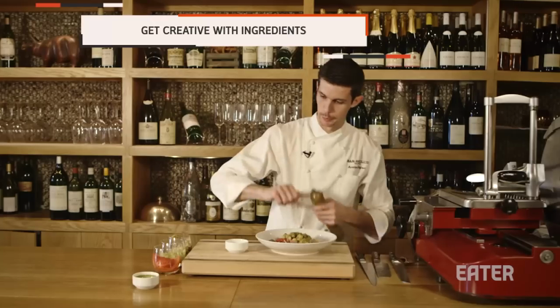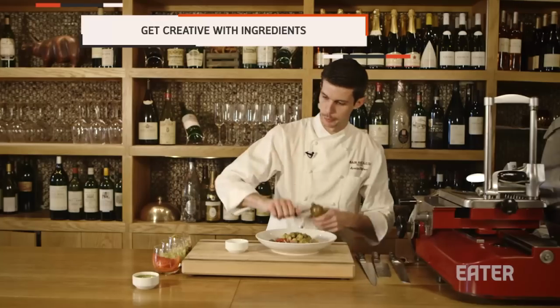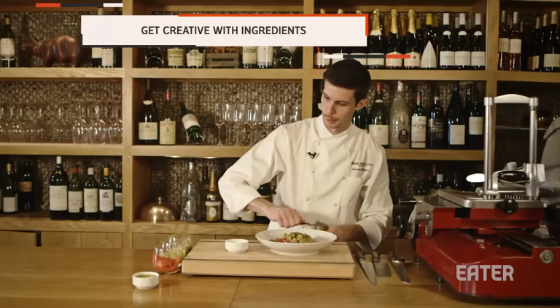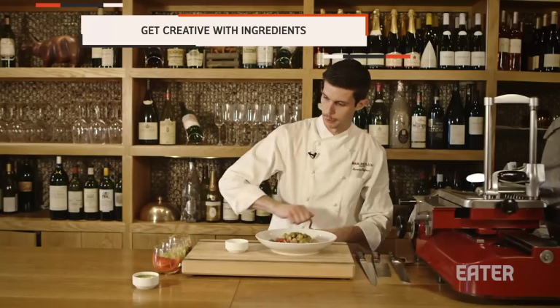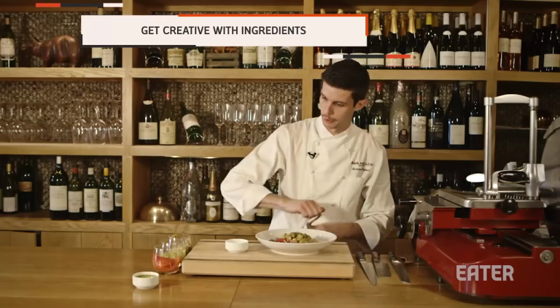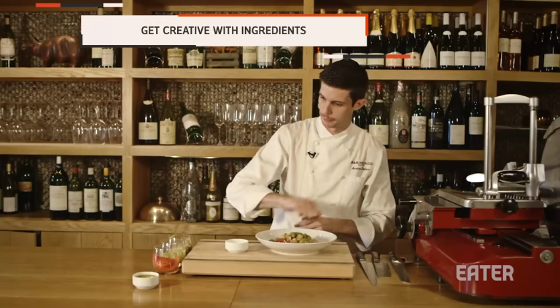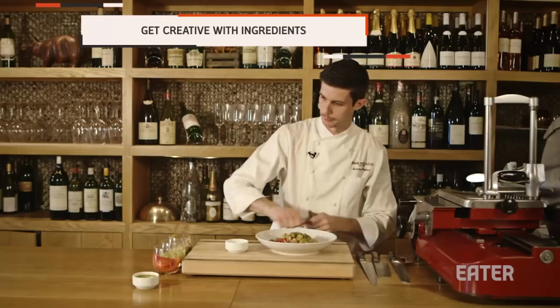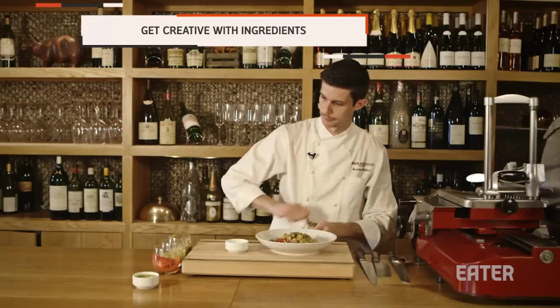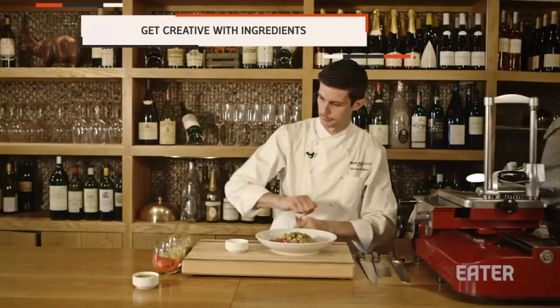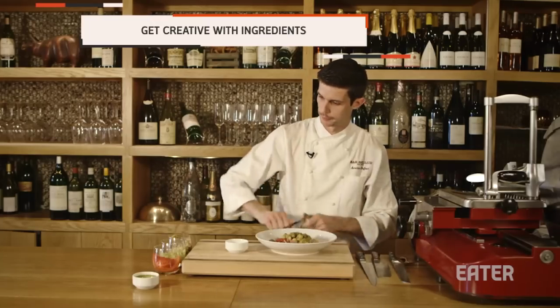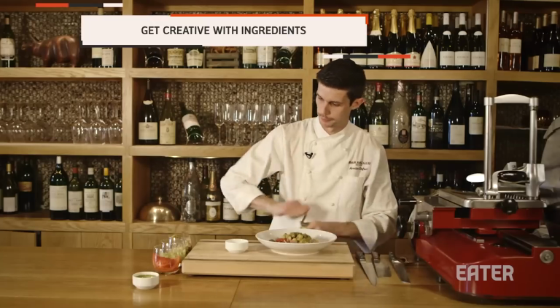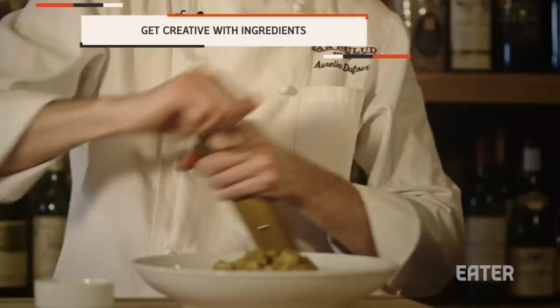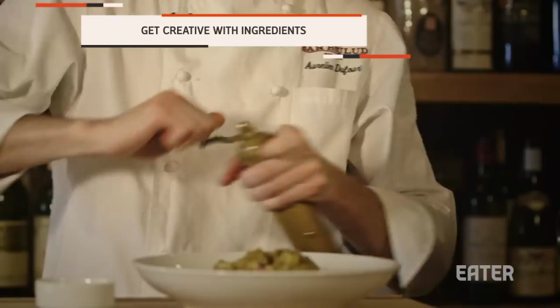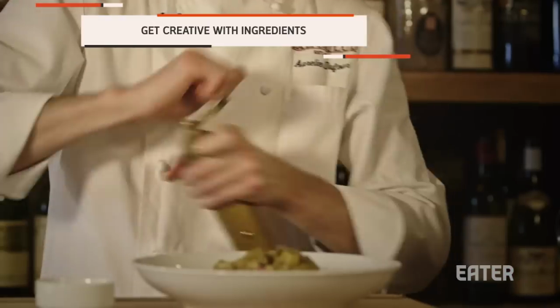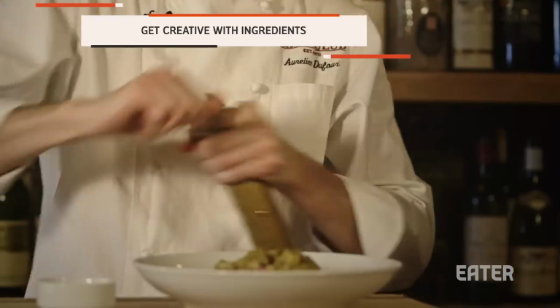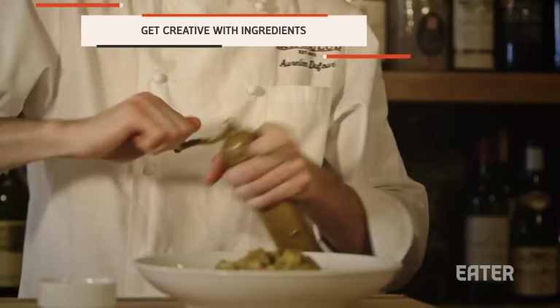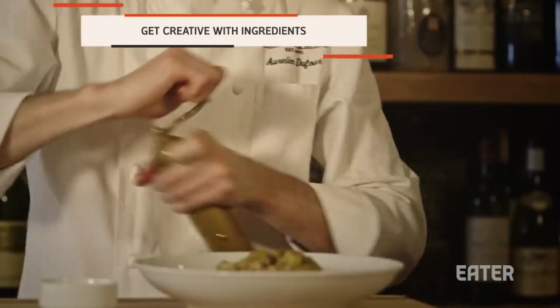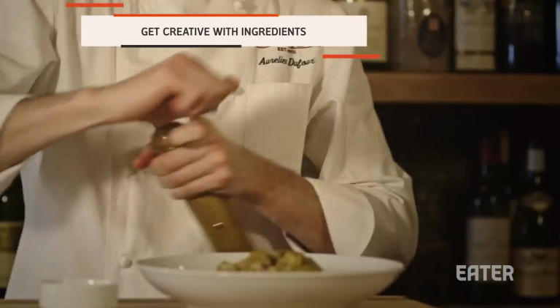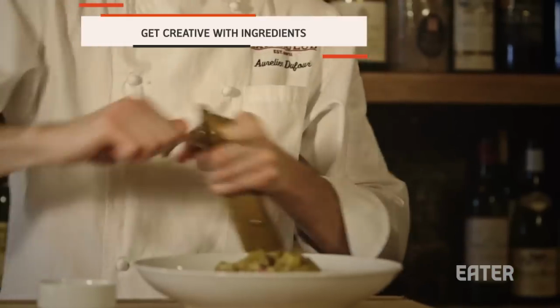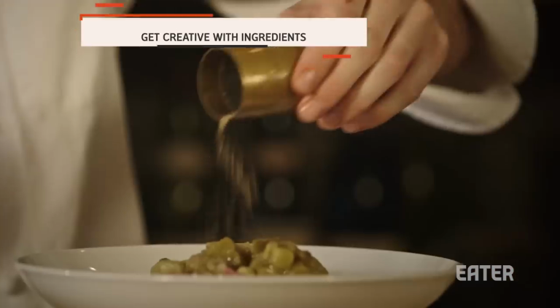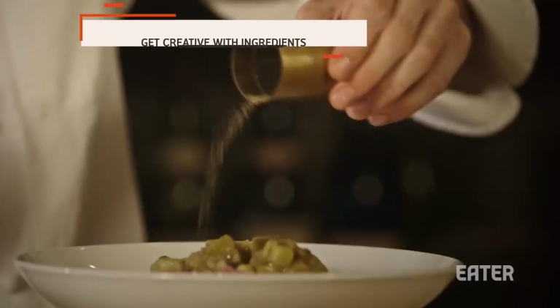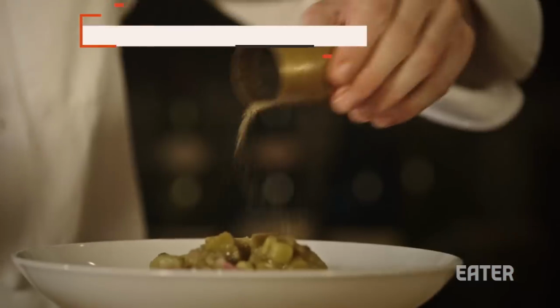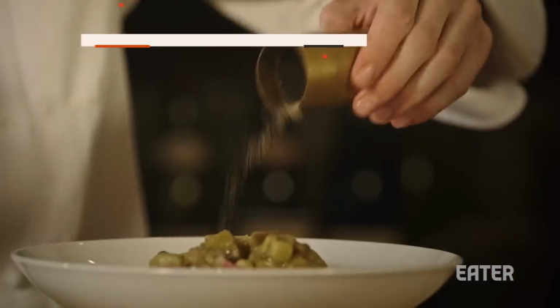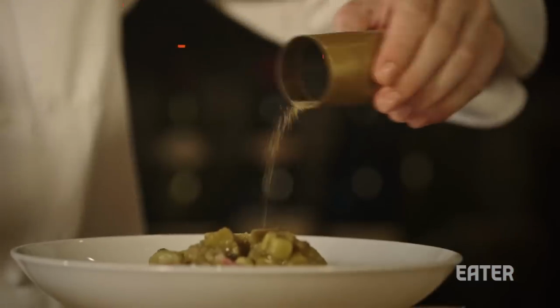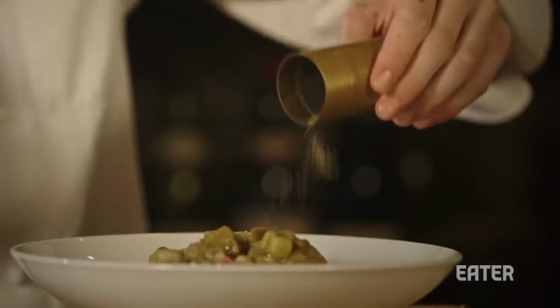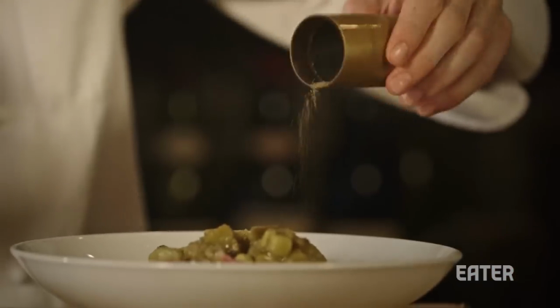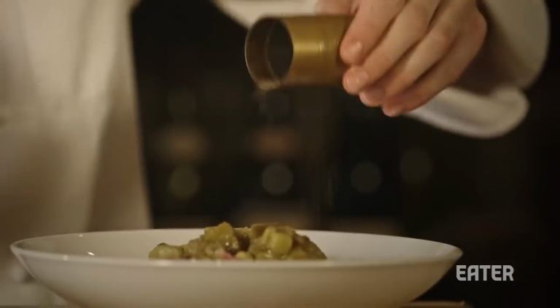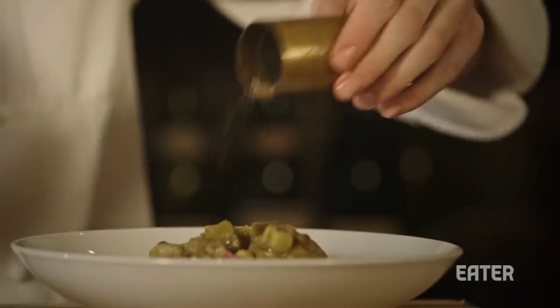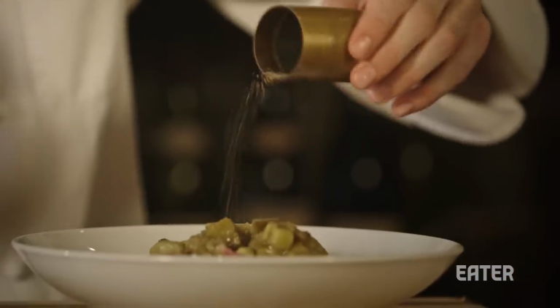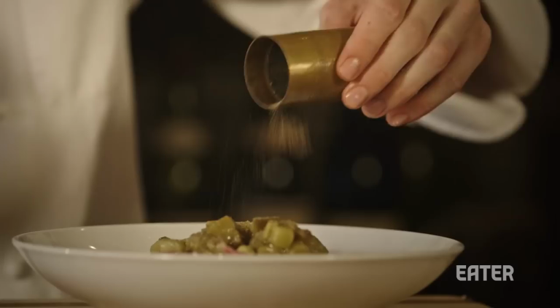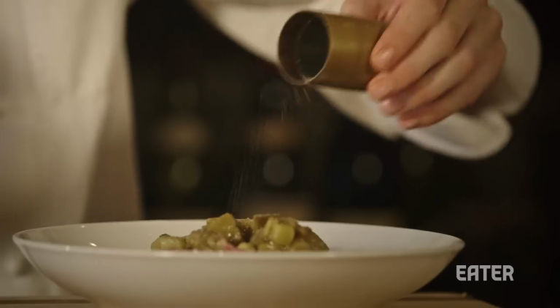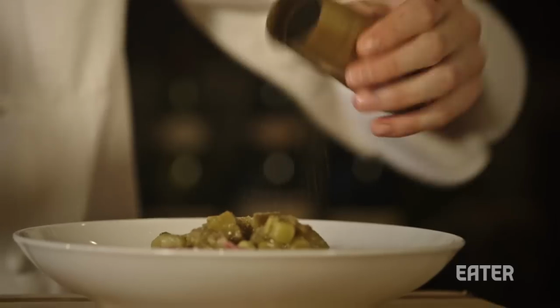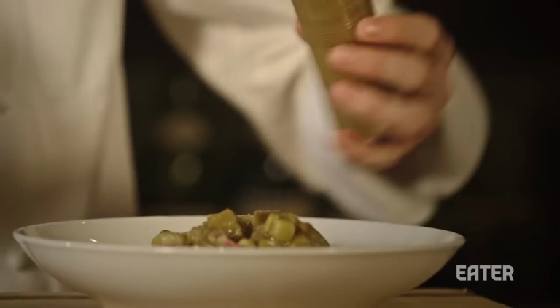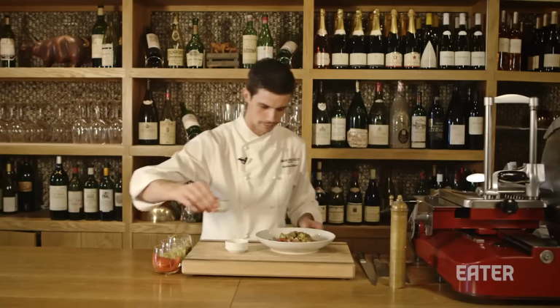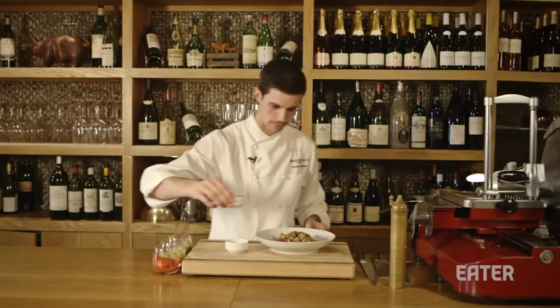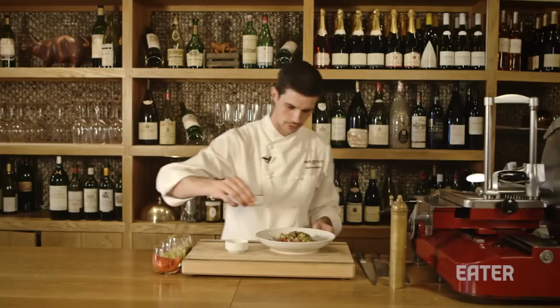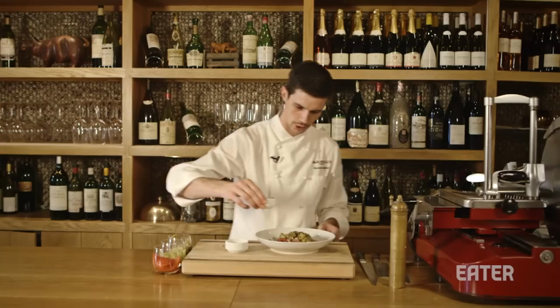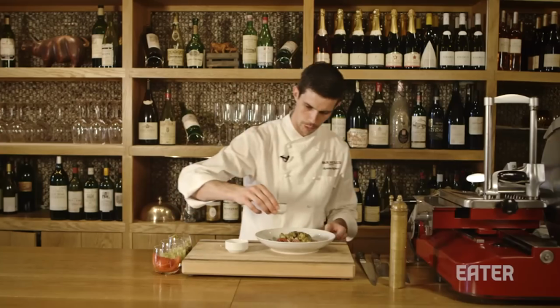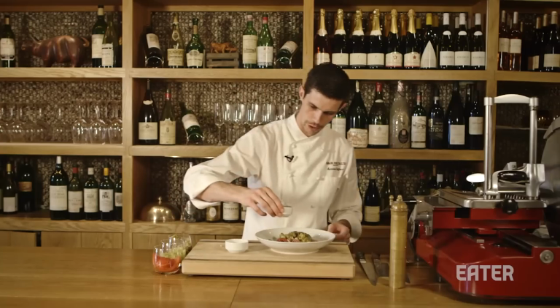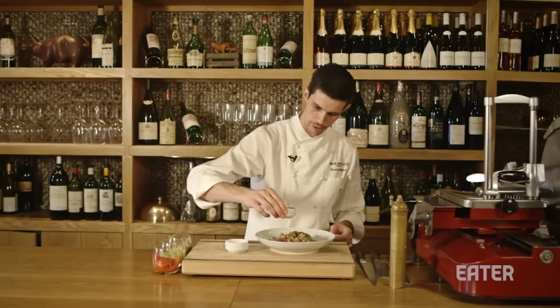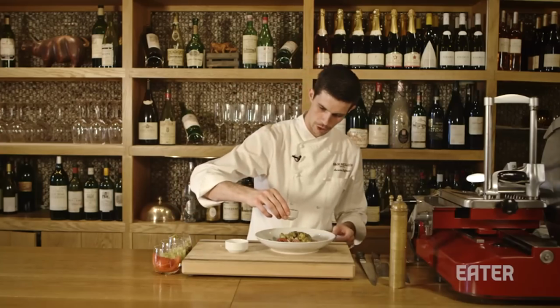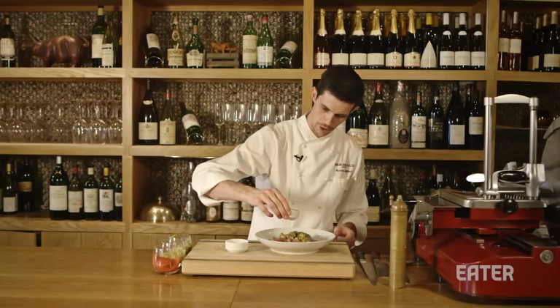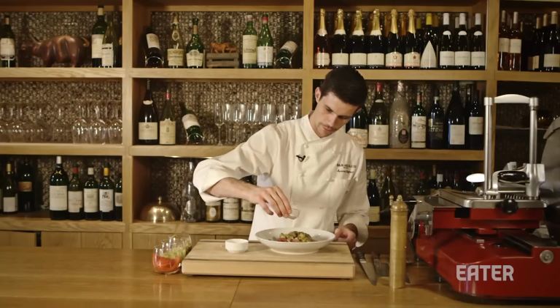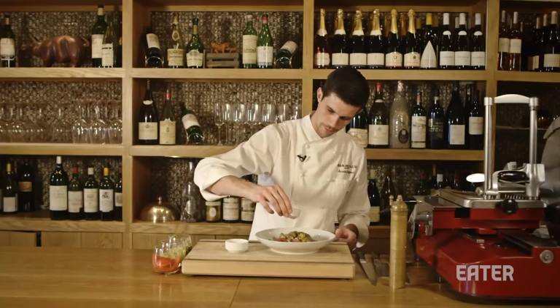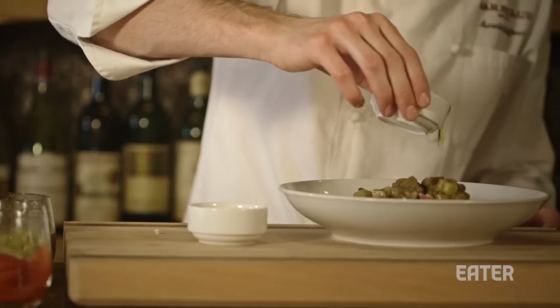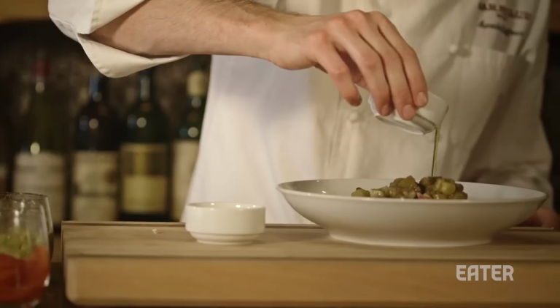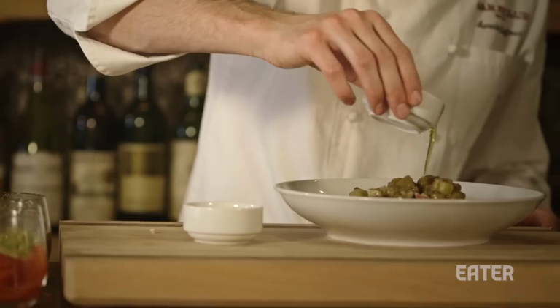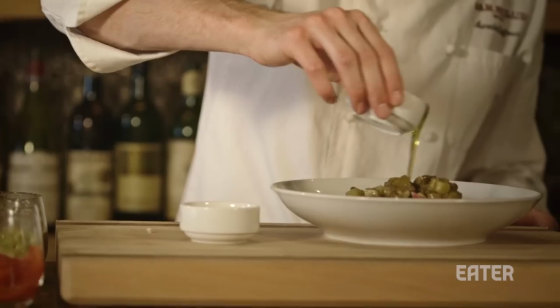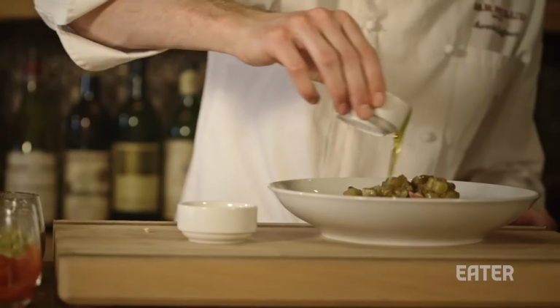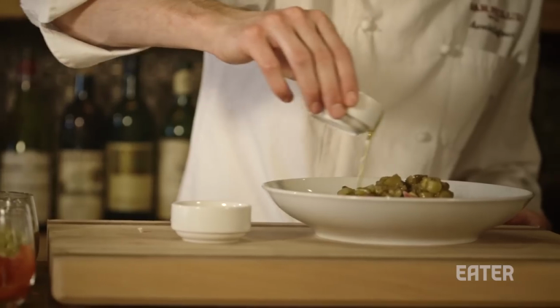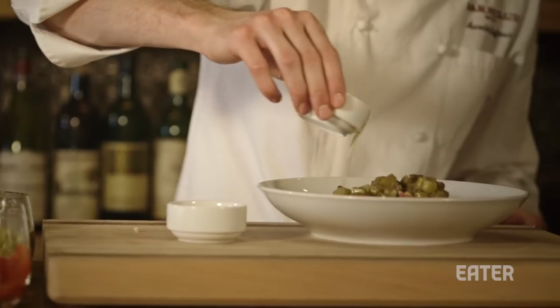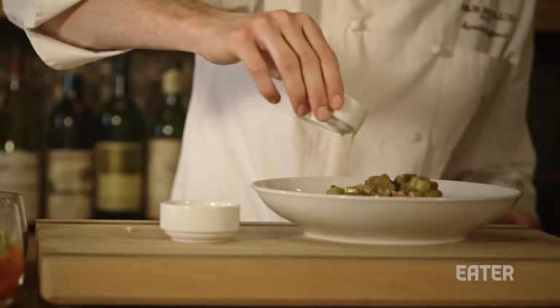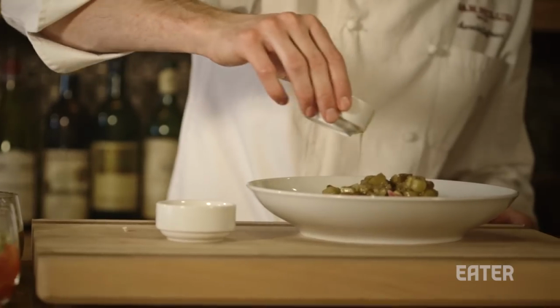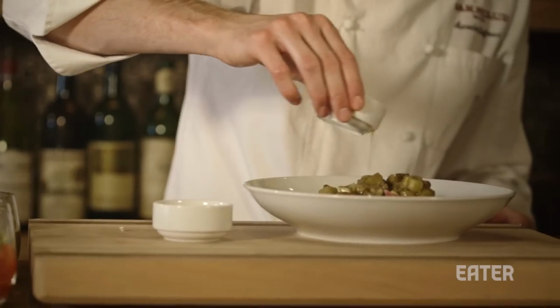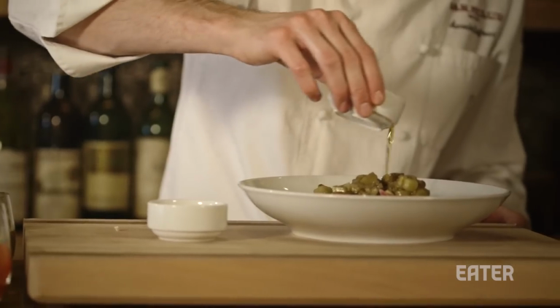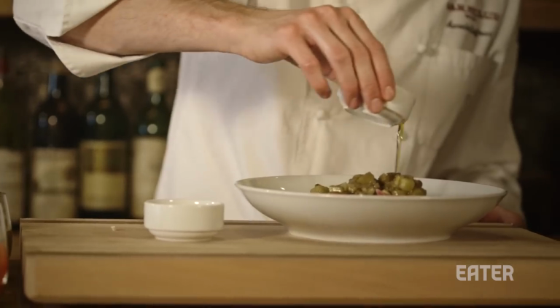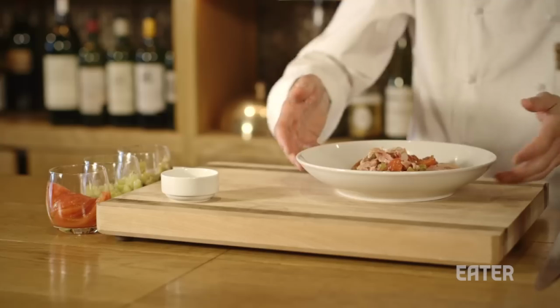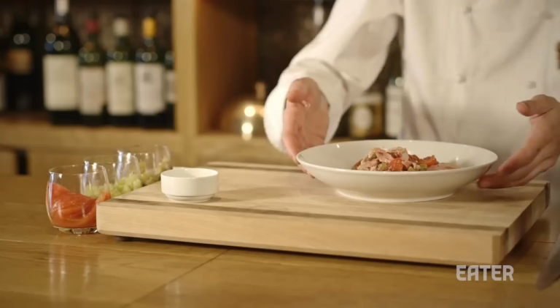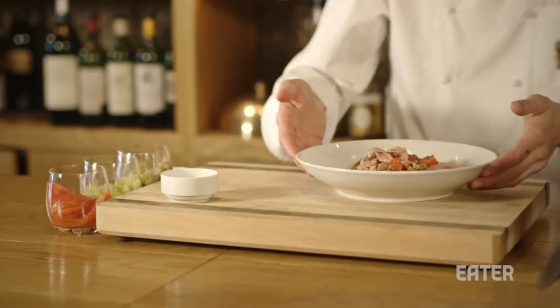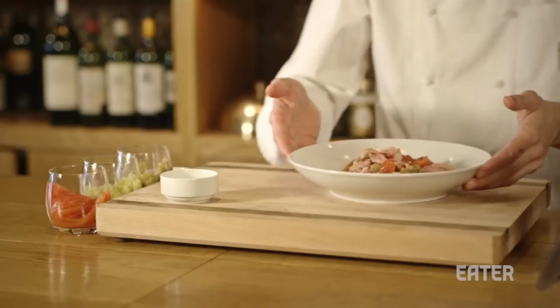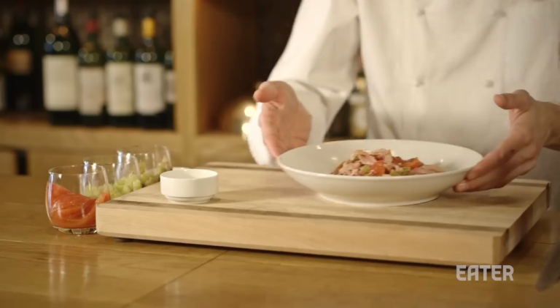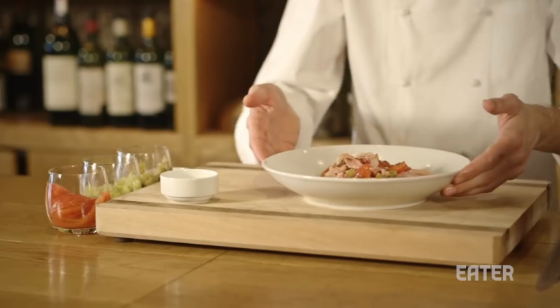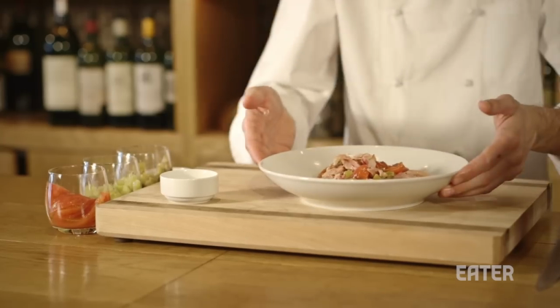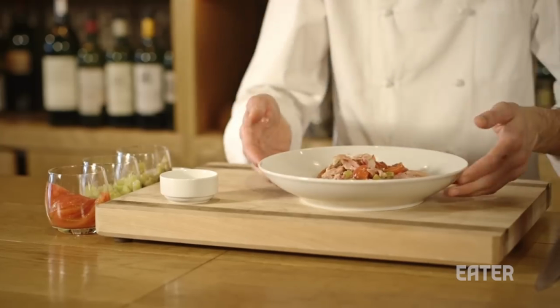A bit of pepper. Some olive oil. Perfect.